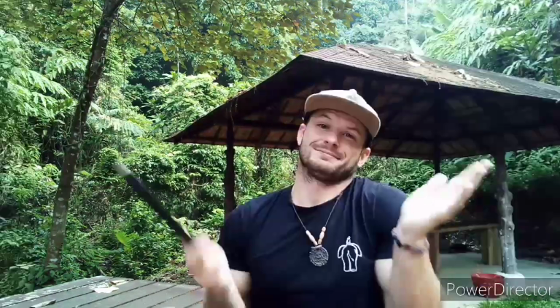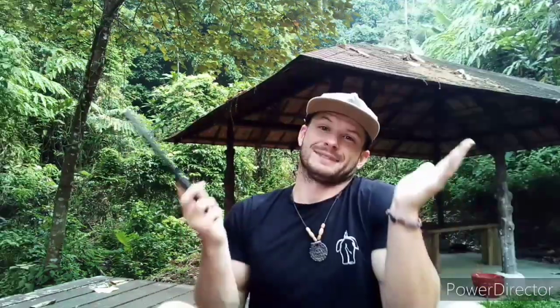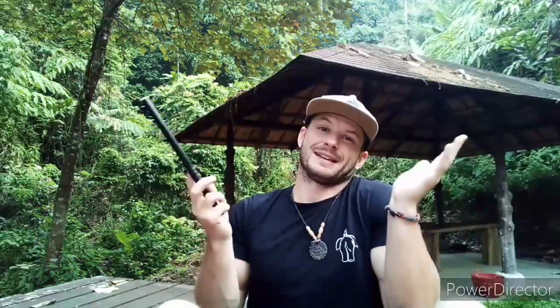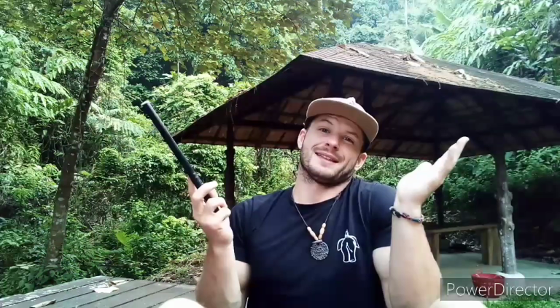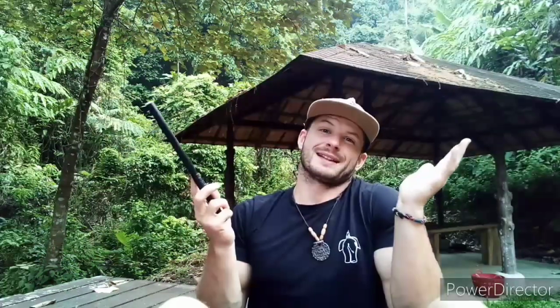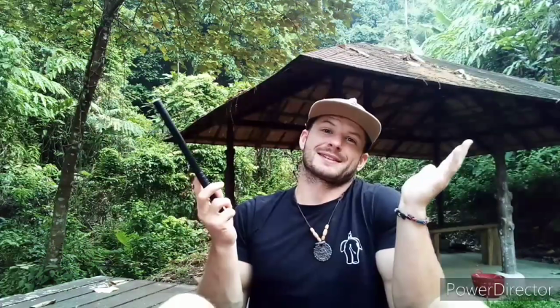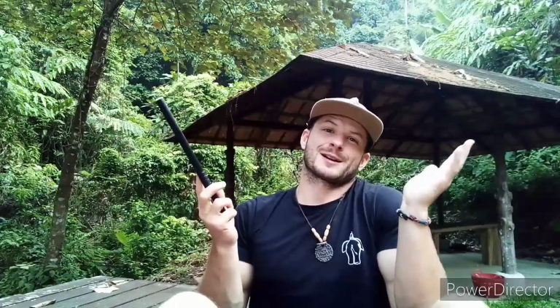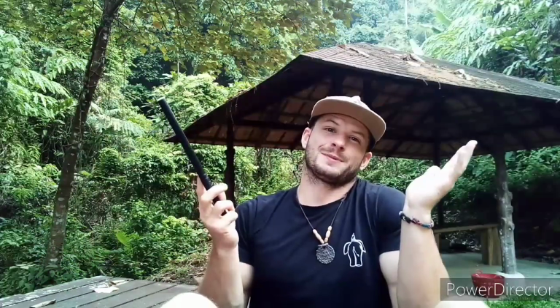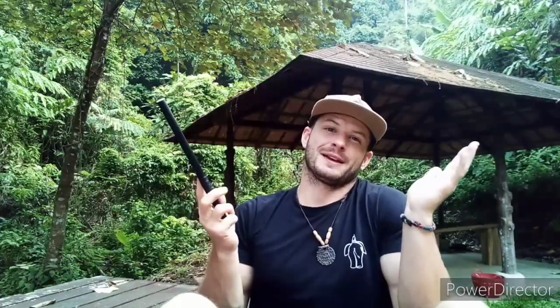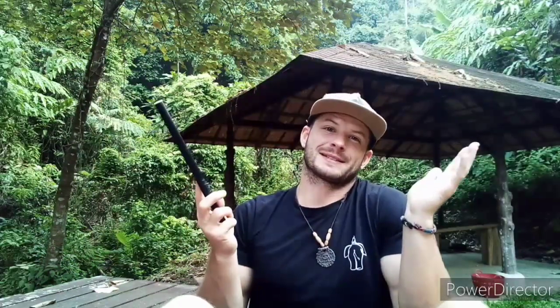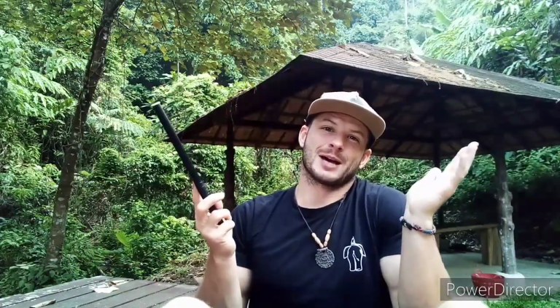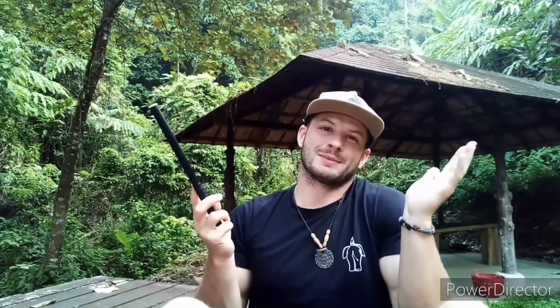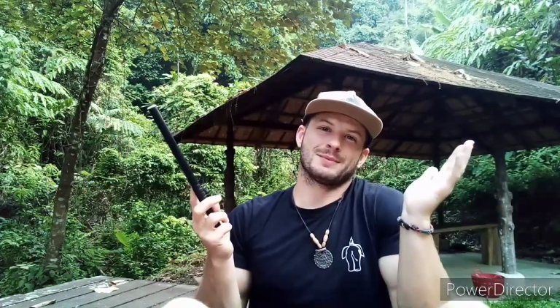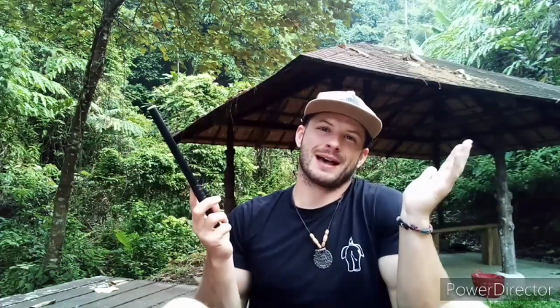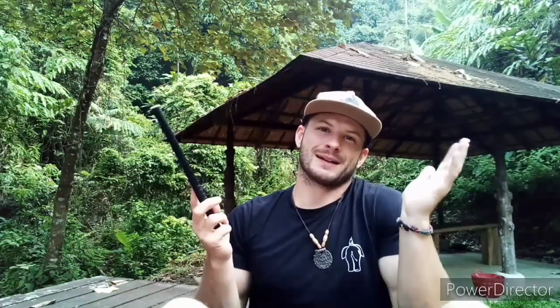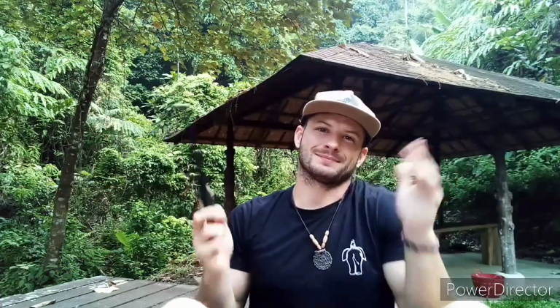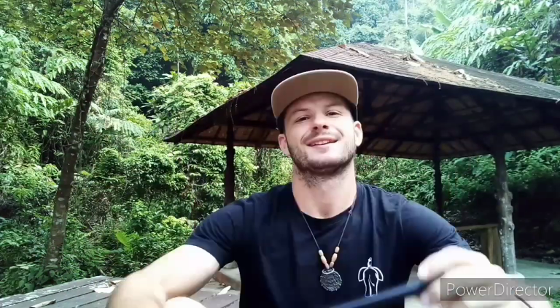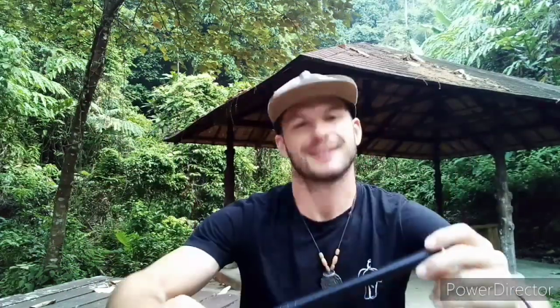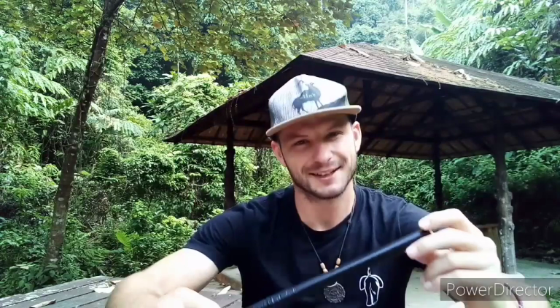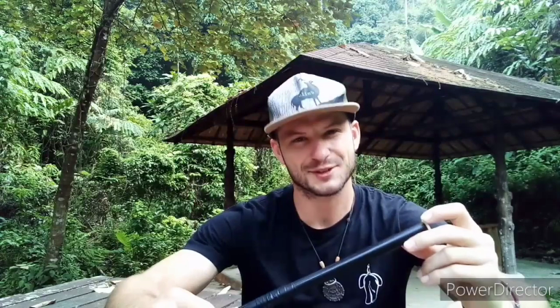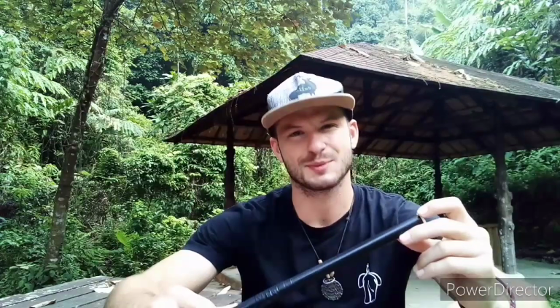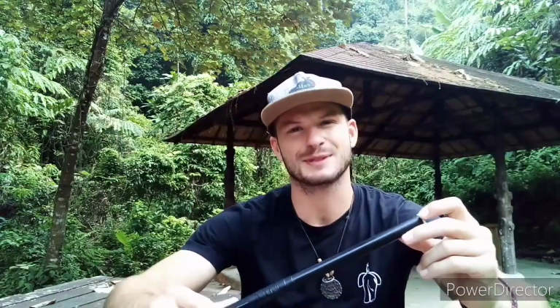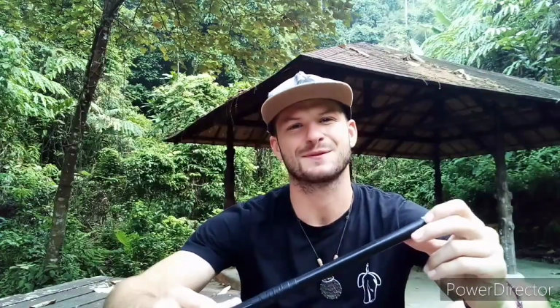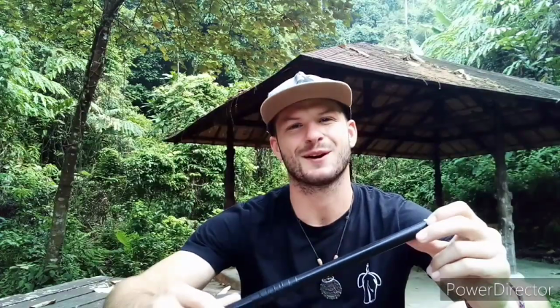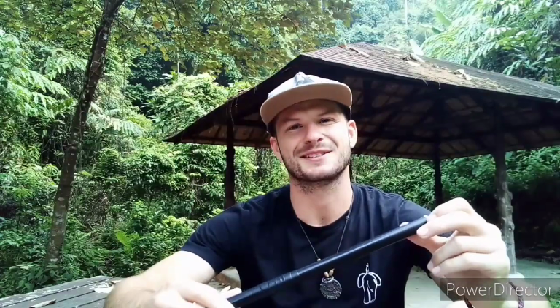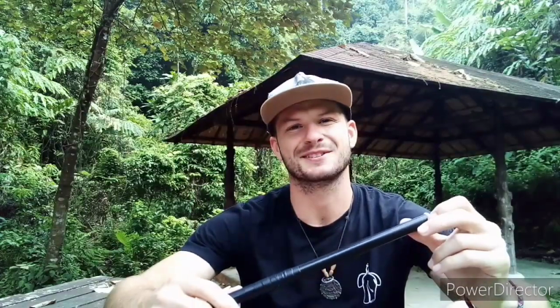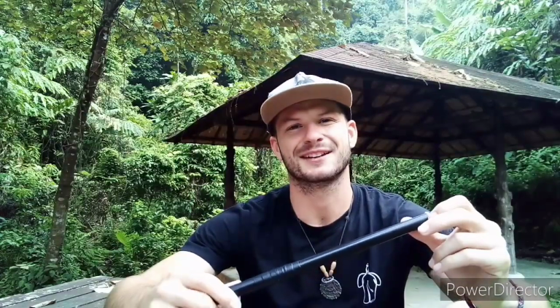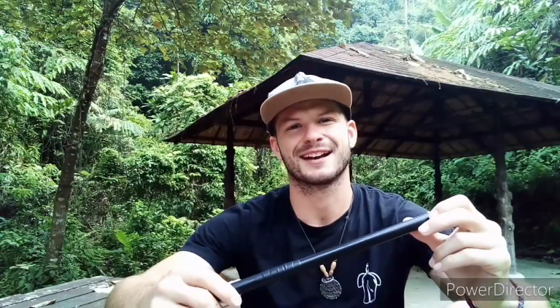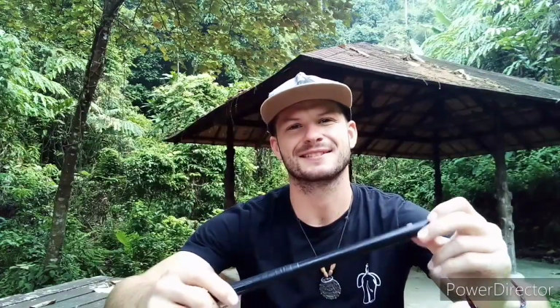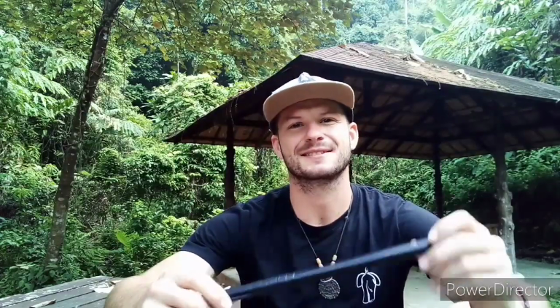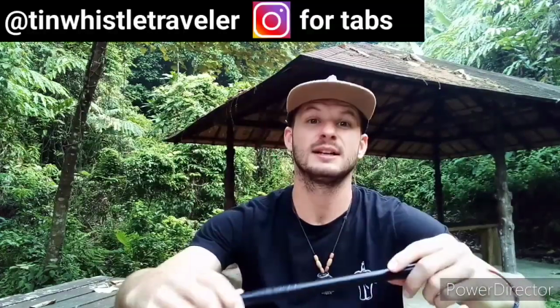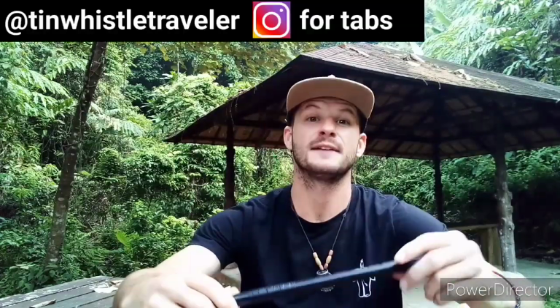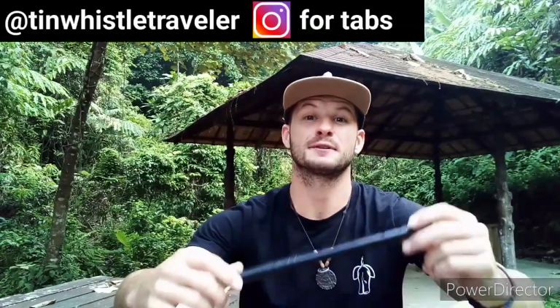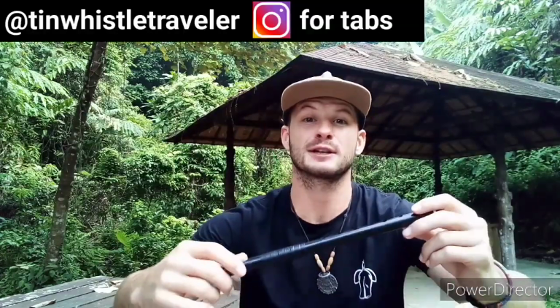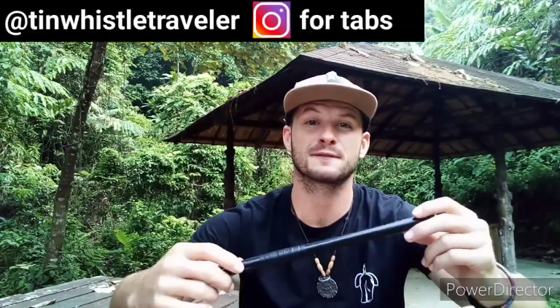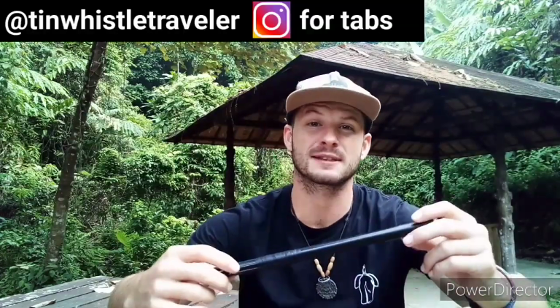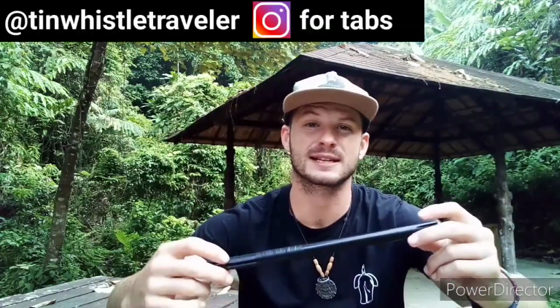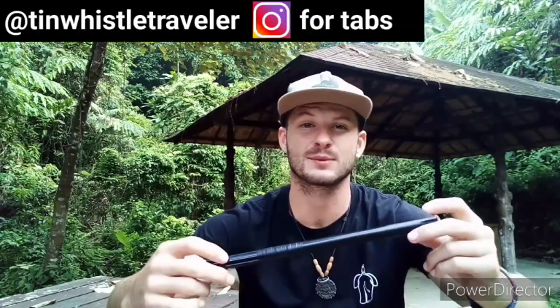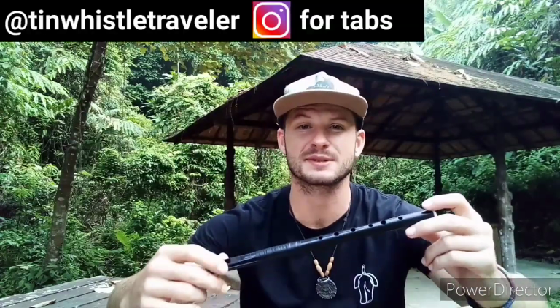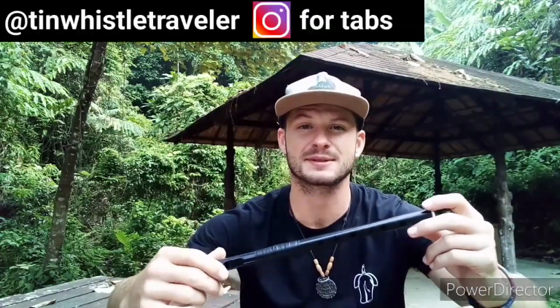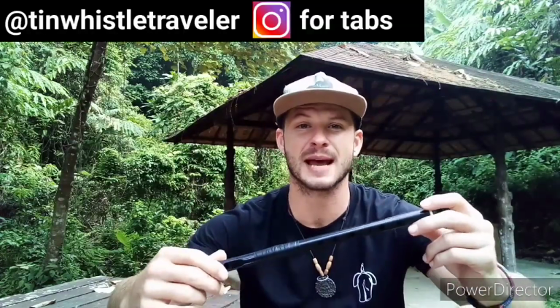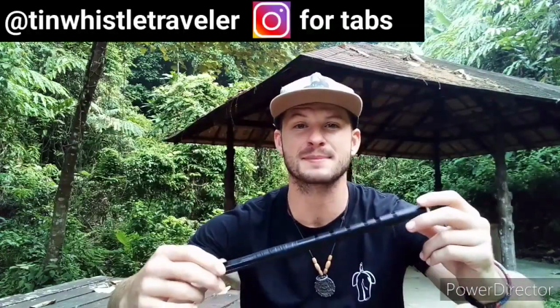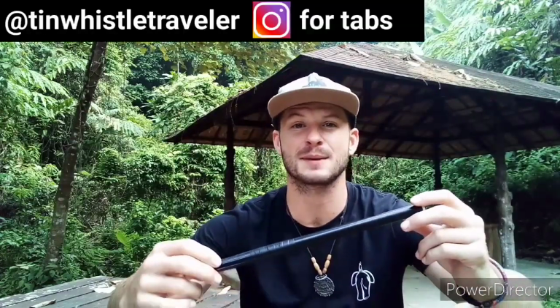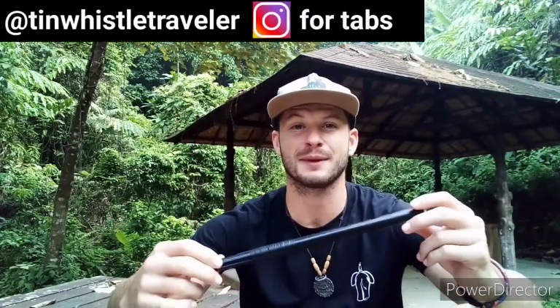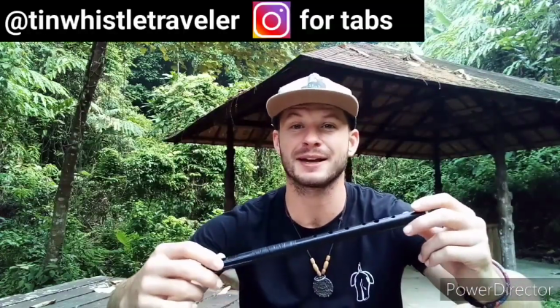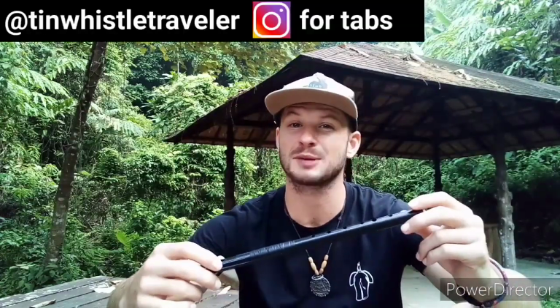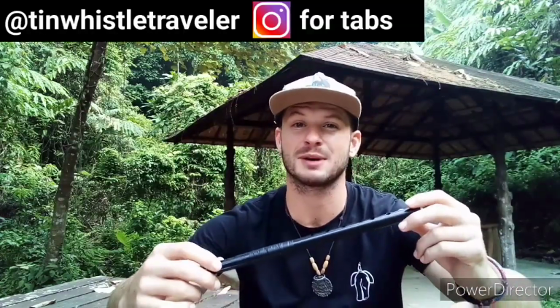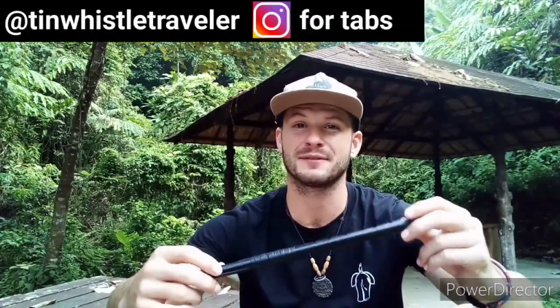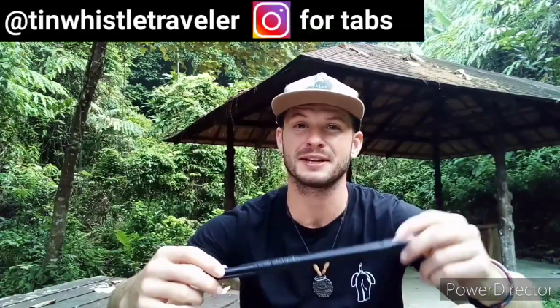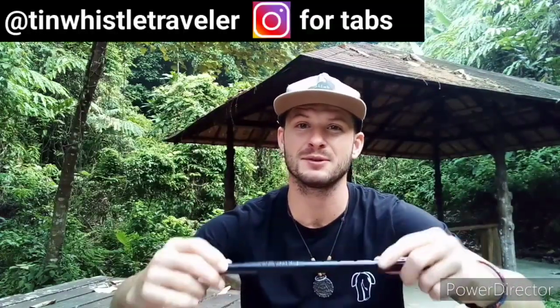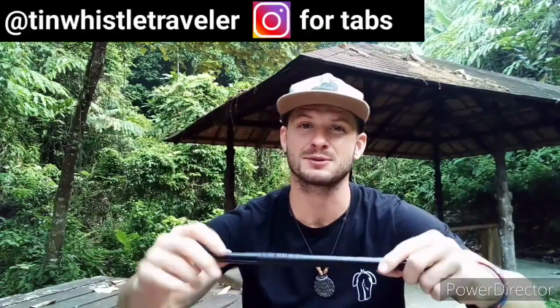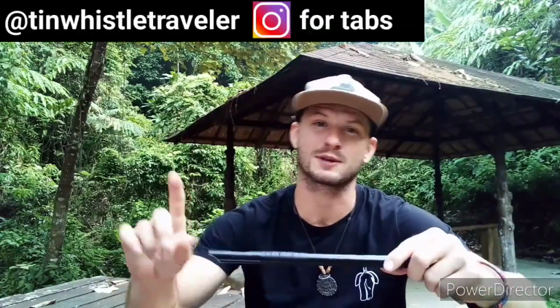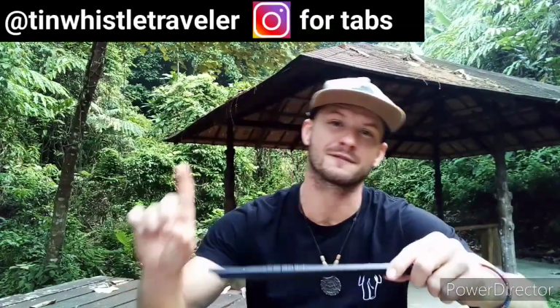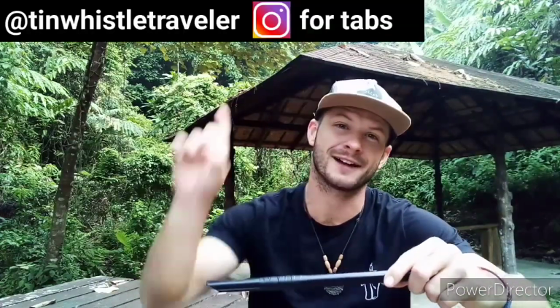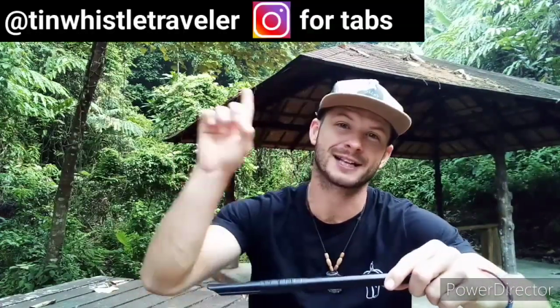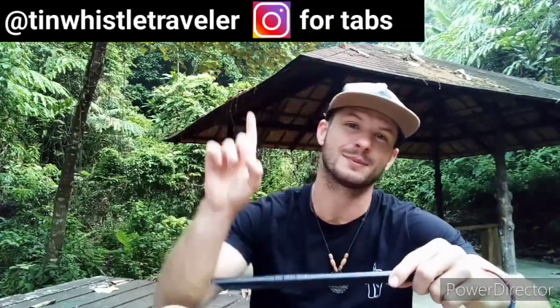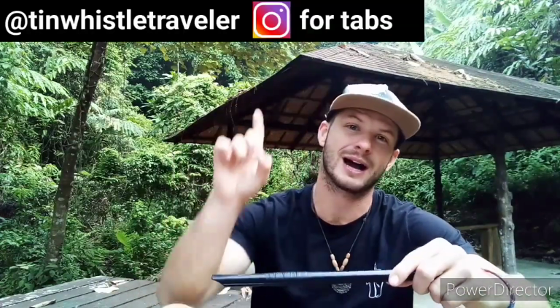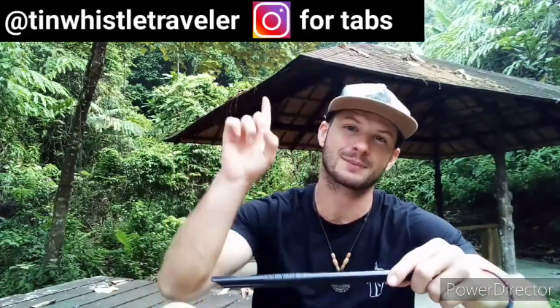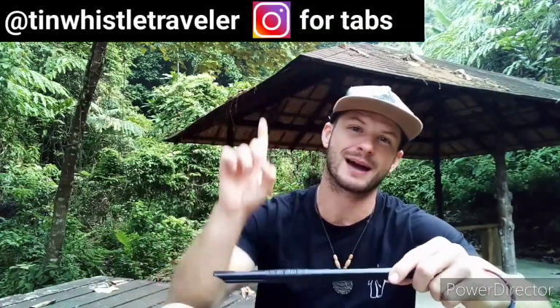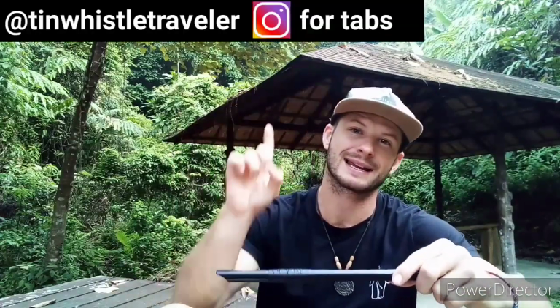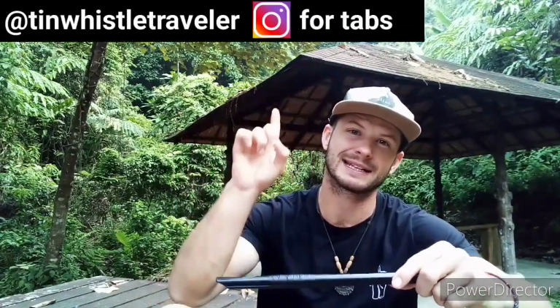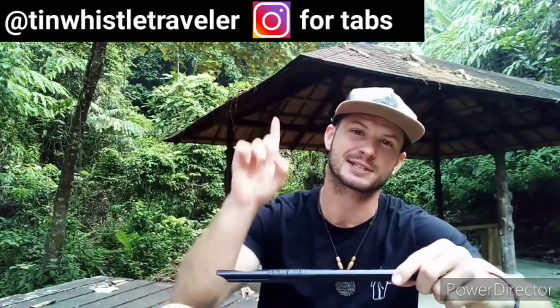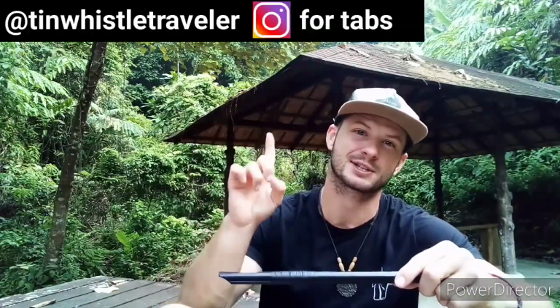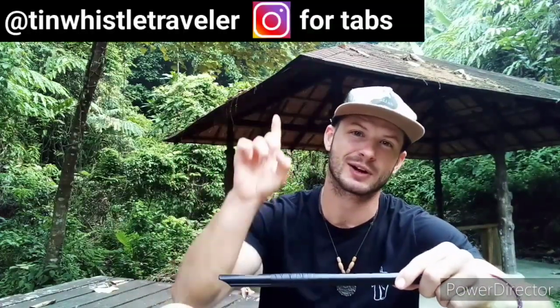And that's how you play Tell Me Ma. Thank you so much for watching you guys. If you're looking for the tin whistle tabs I play in all my videos, you can find them on my Instagram.